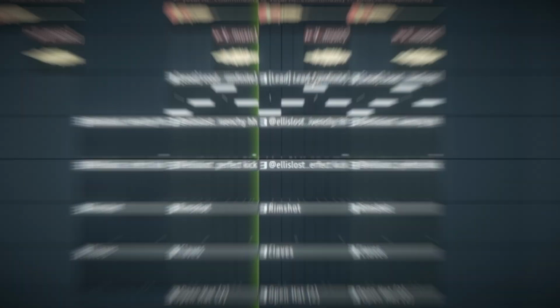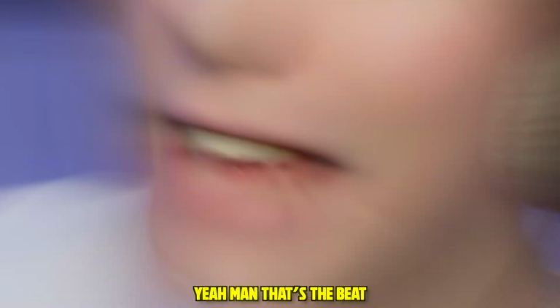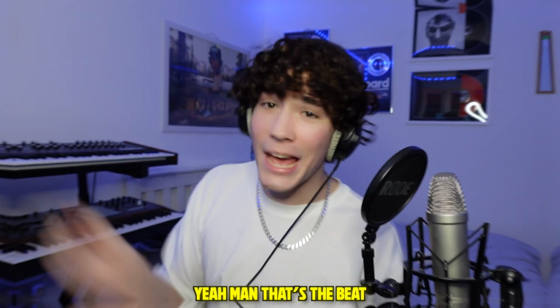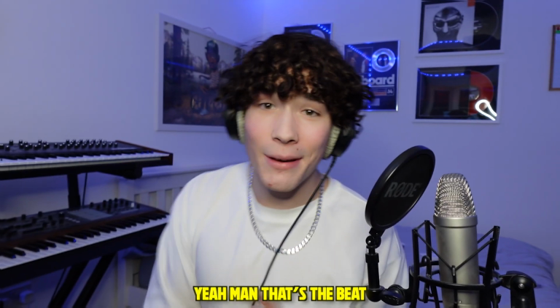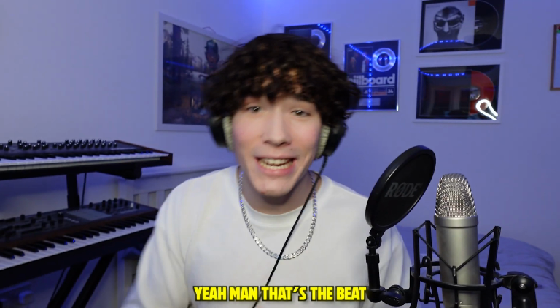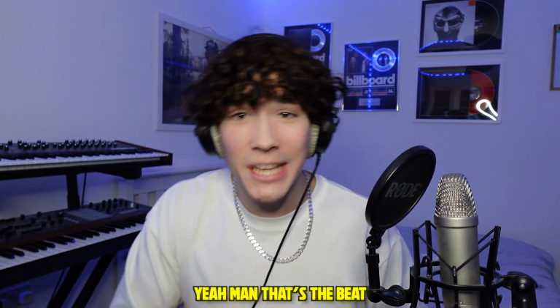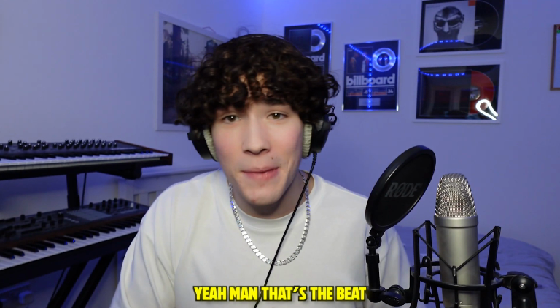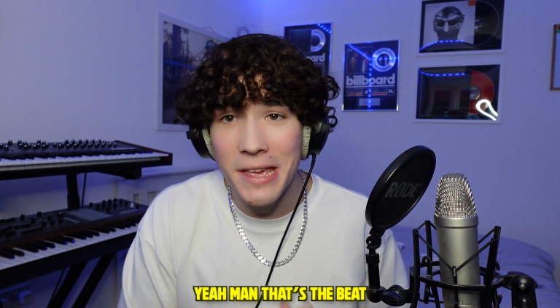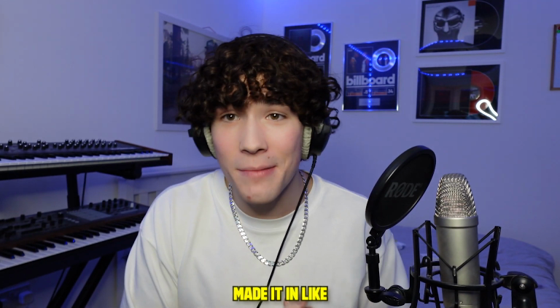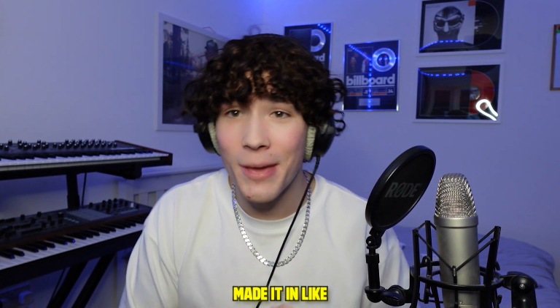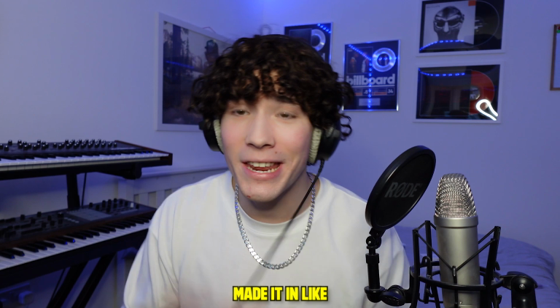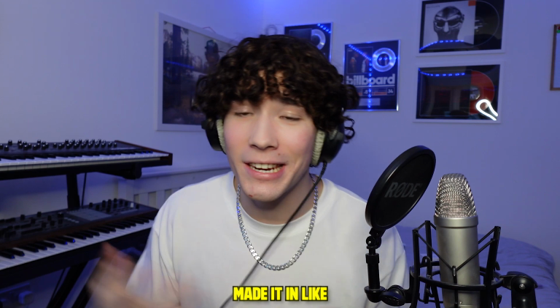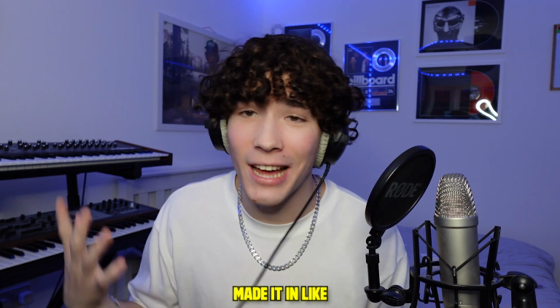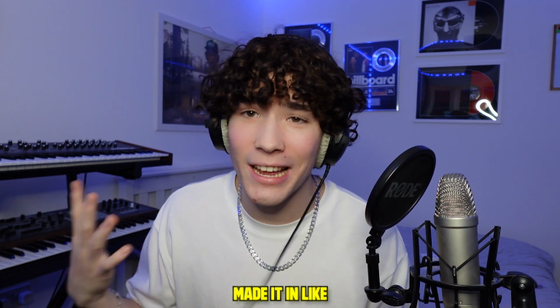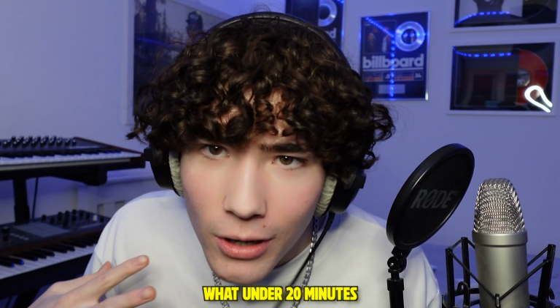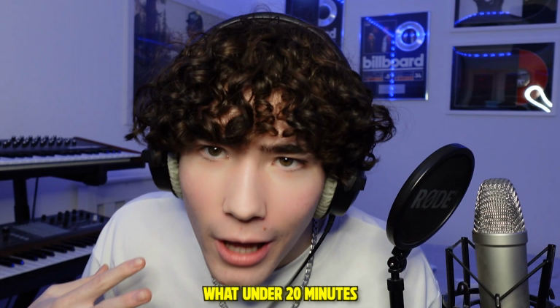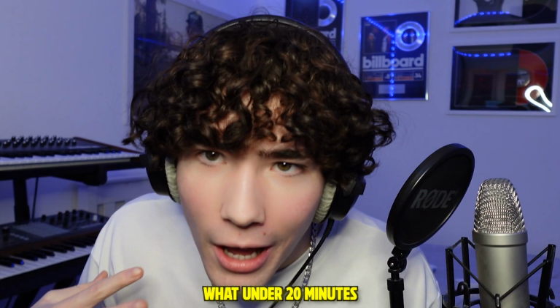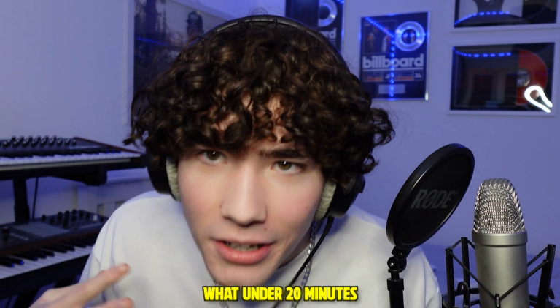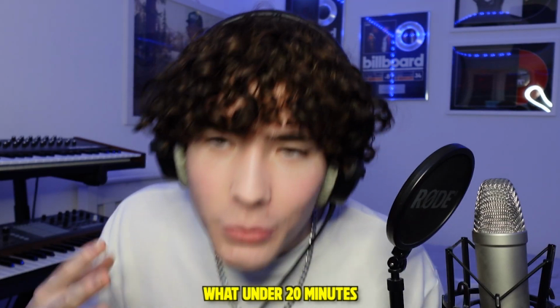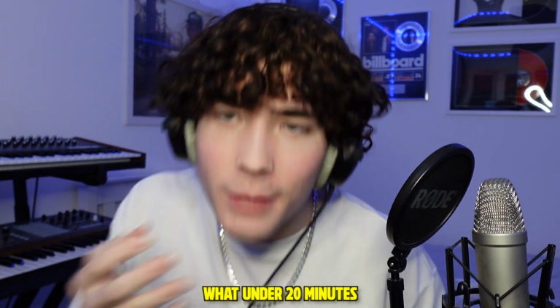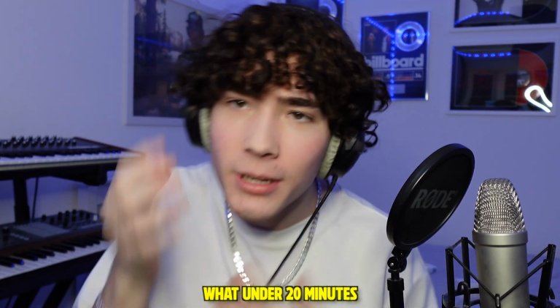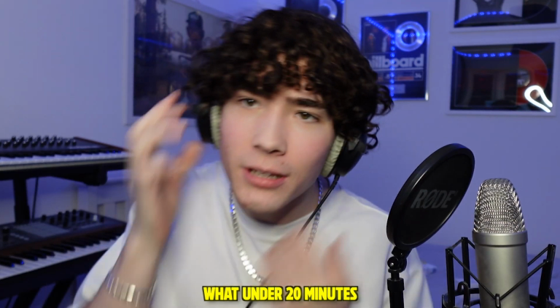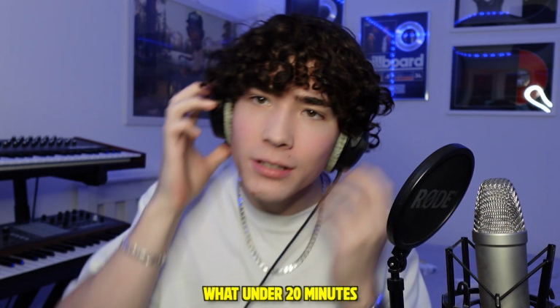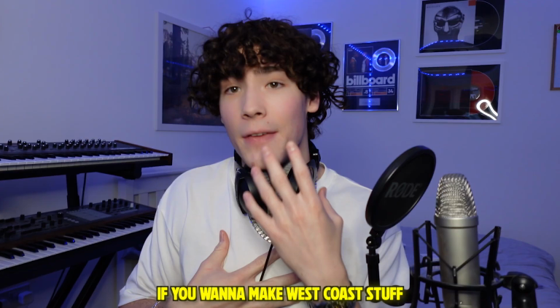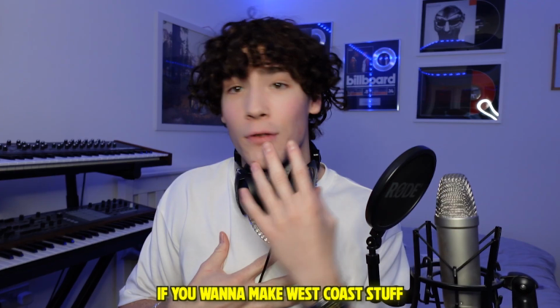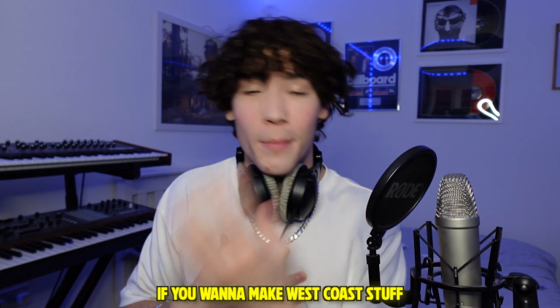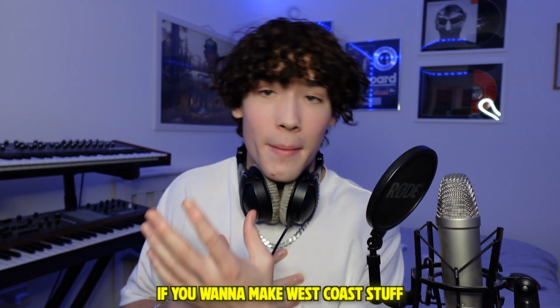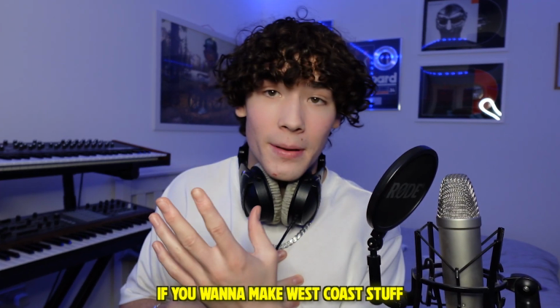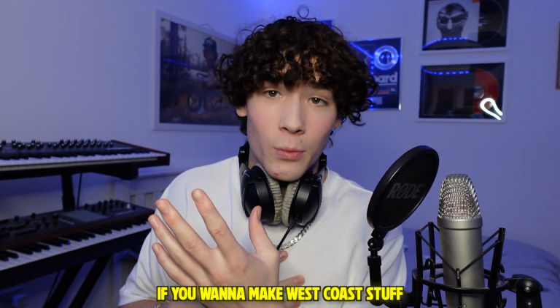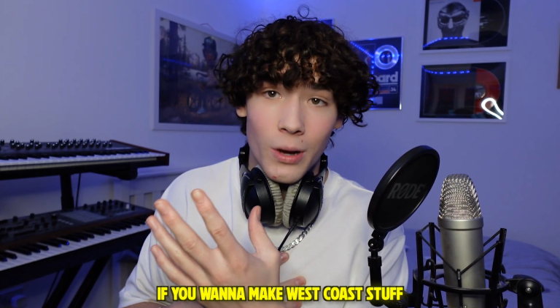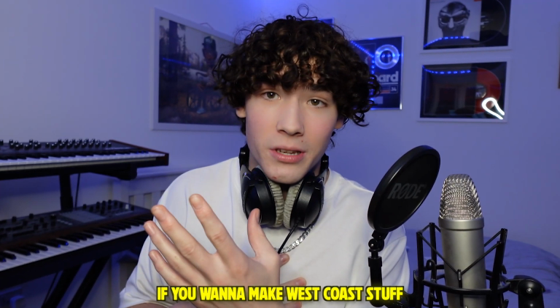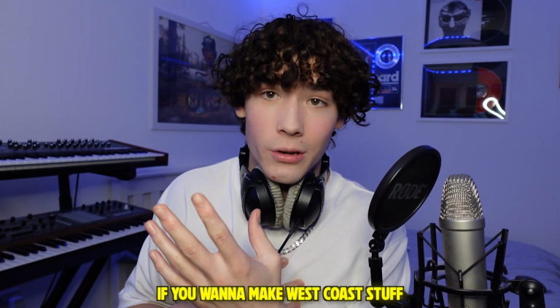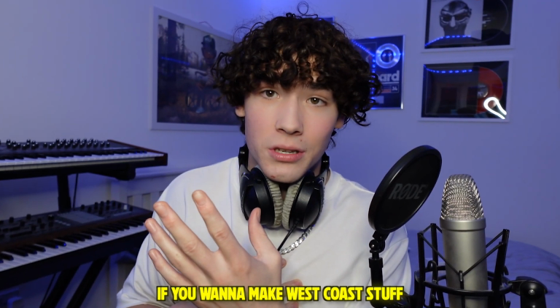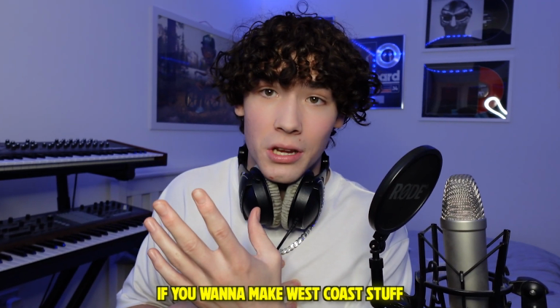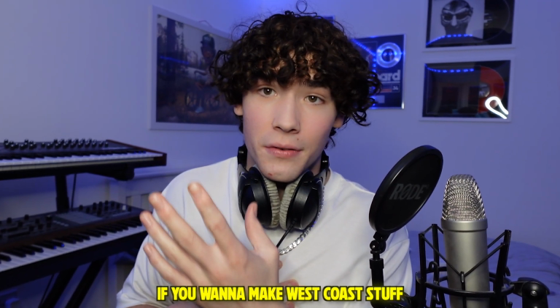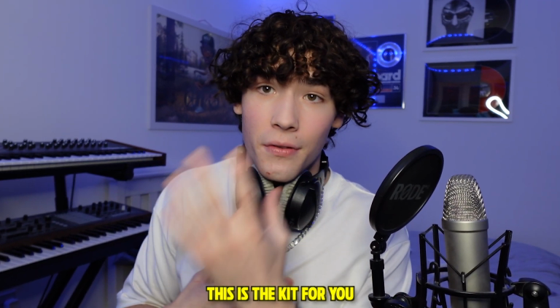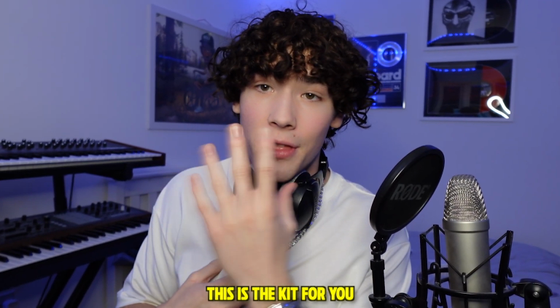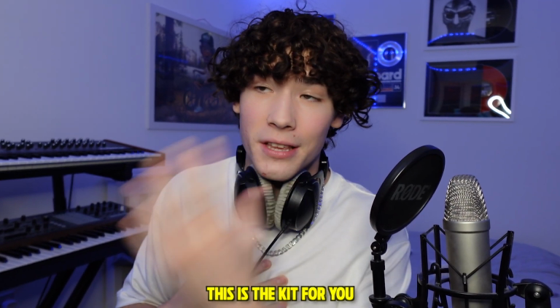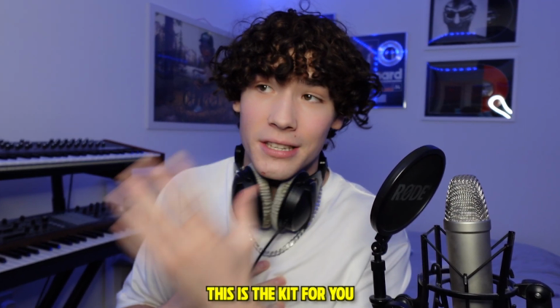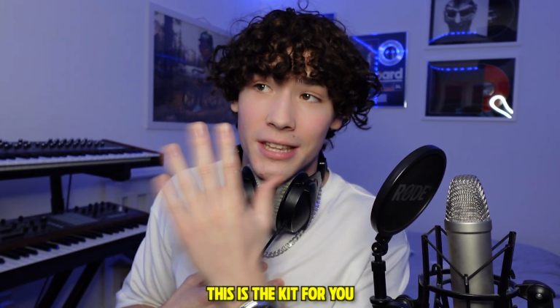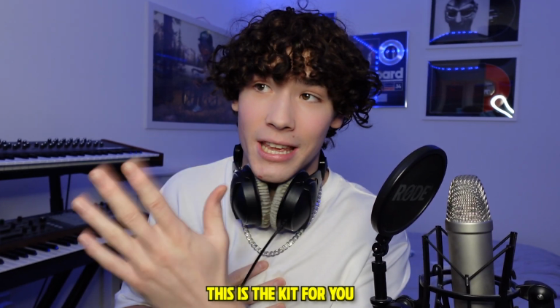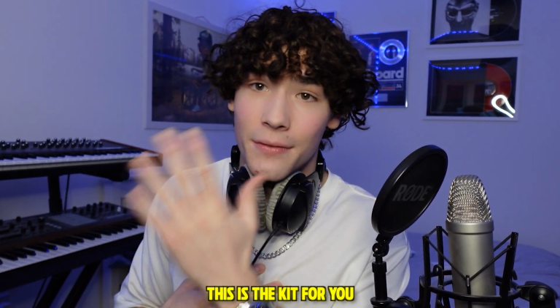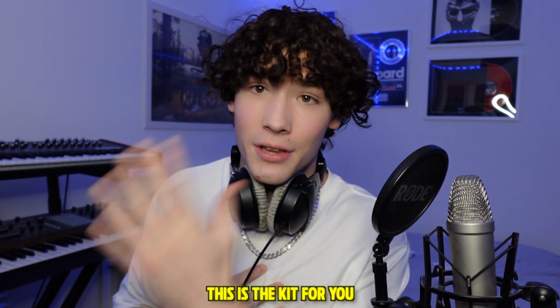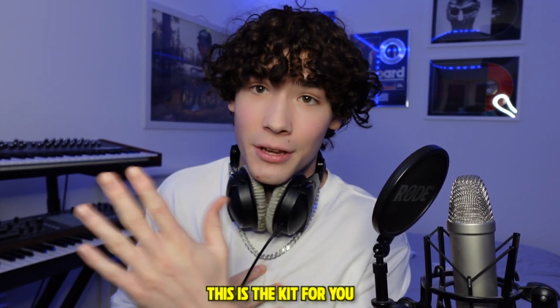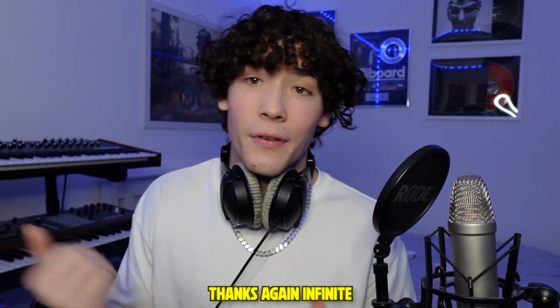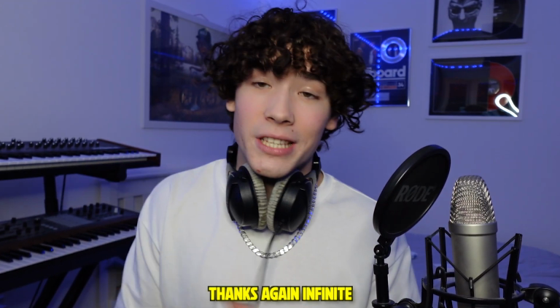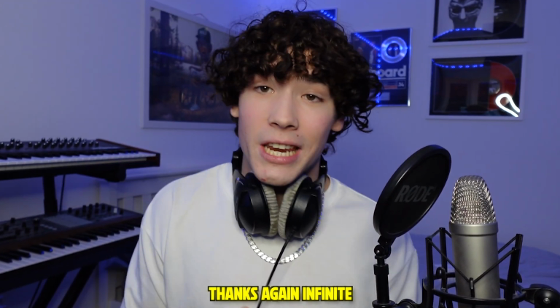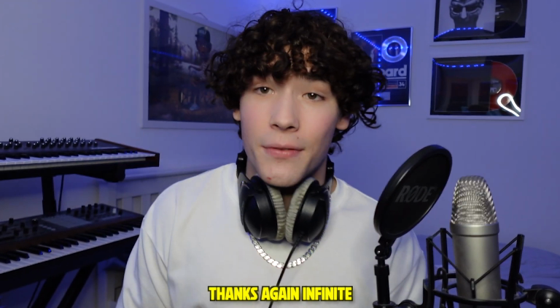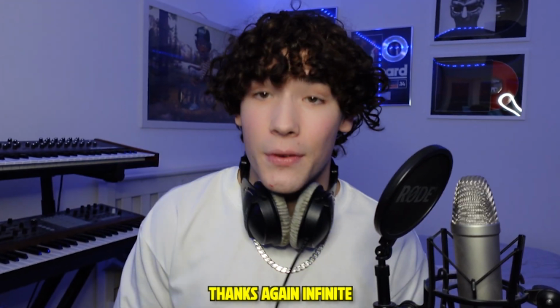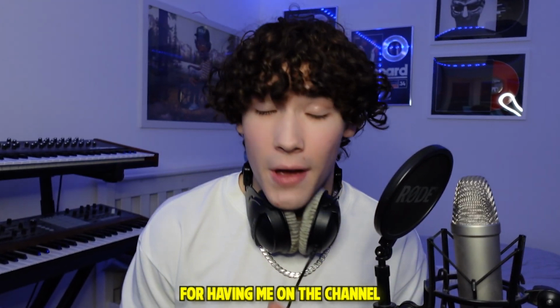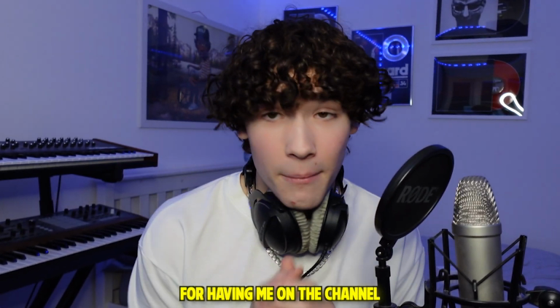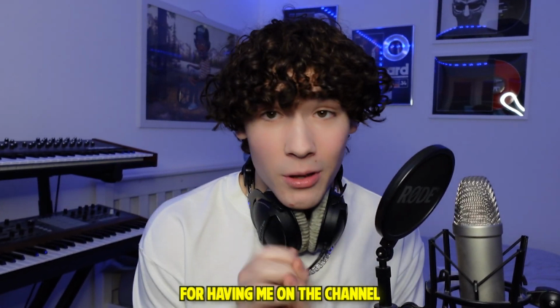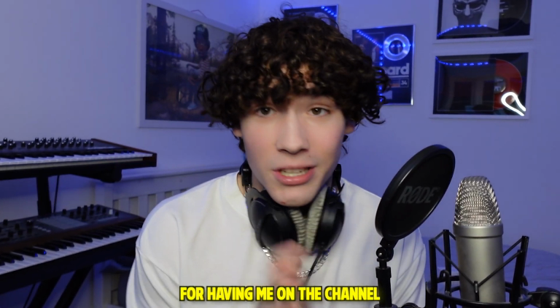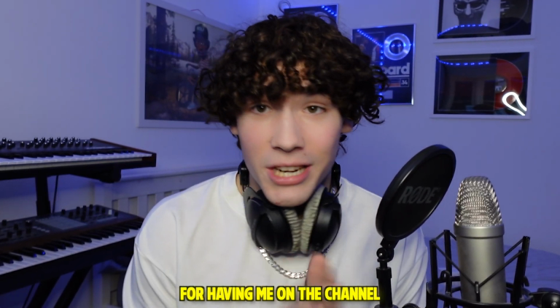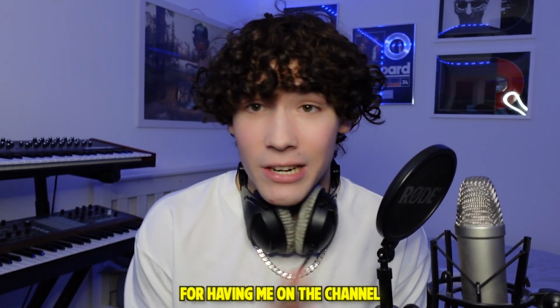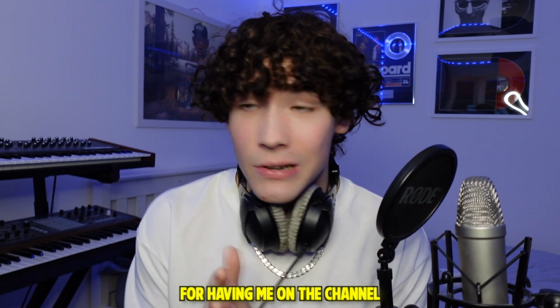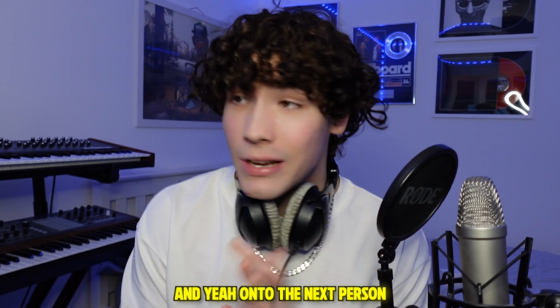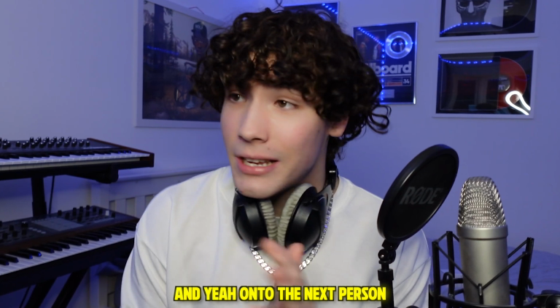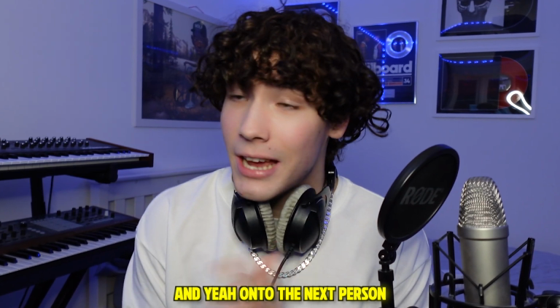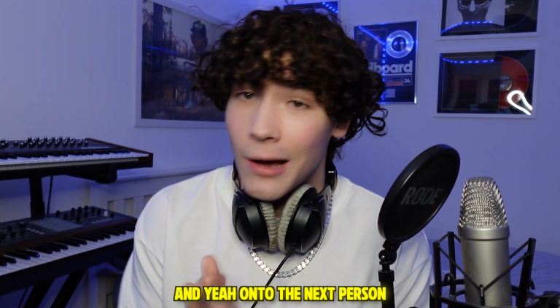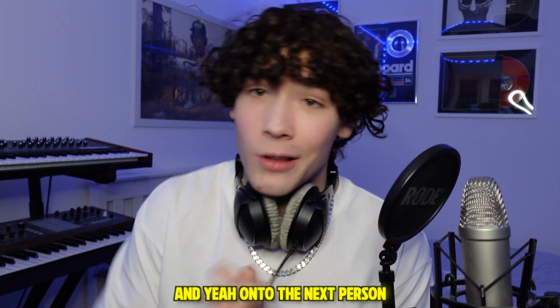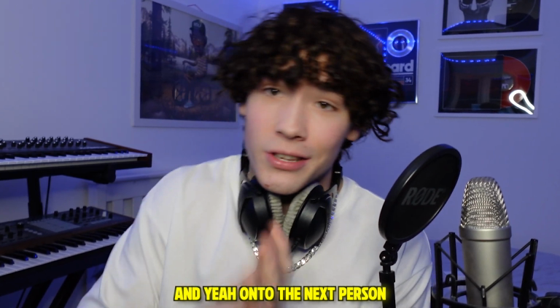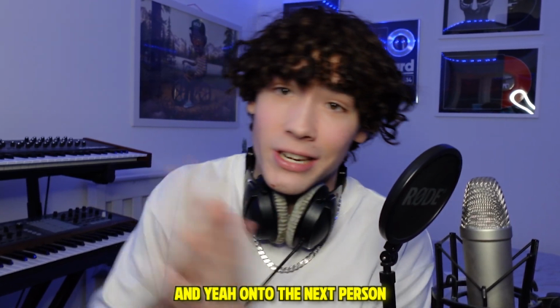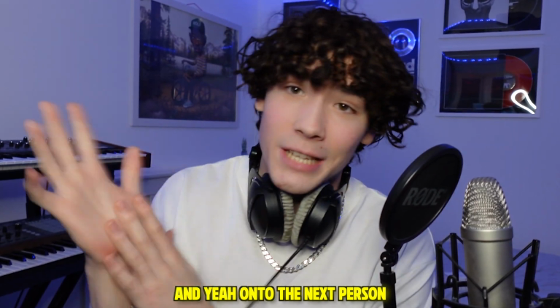Yeah man, that's the beat made in like under 20 minutes. If you want to make the West Coast stuff, this is the kit for you. Thanks again for having me on the channel, and yeah, on to the next person.